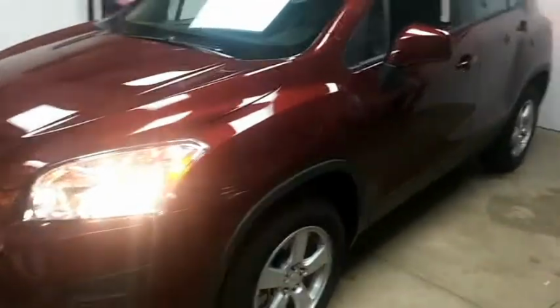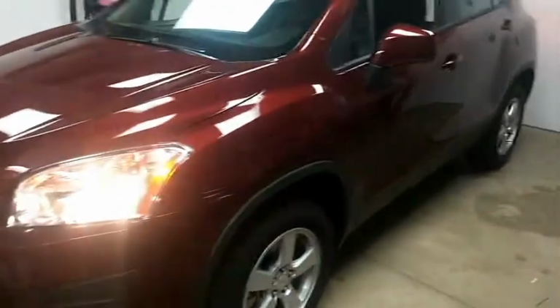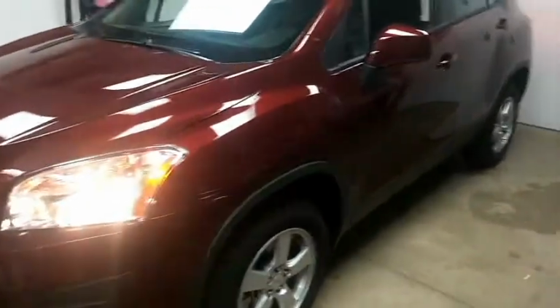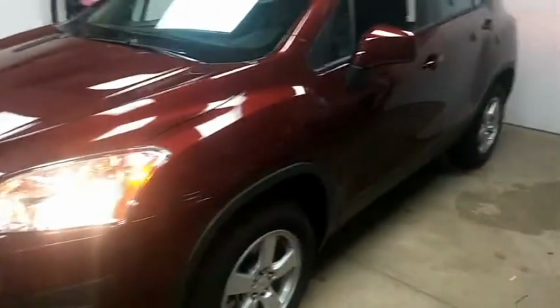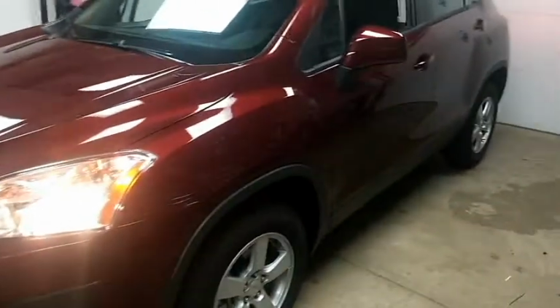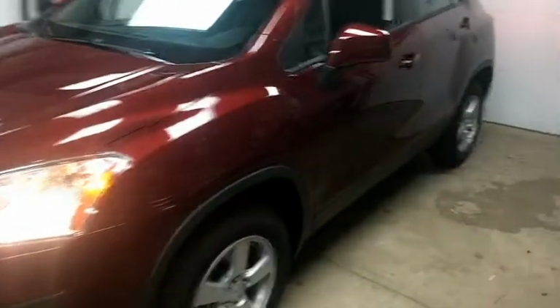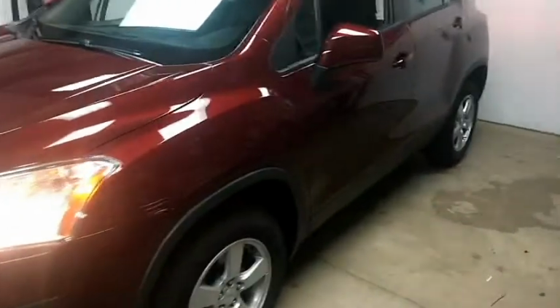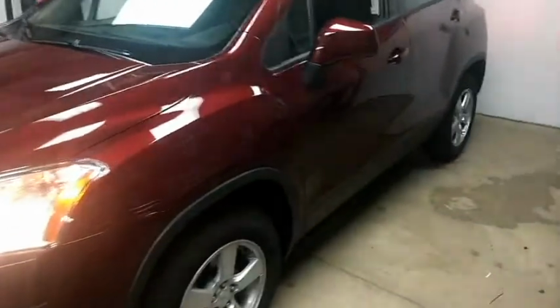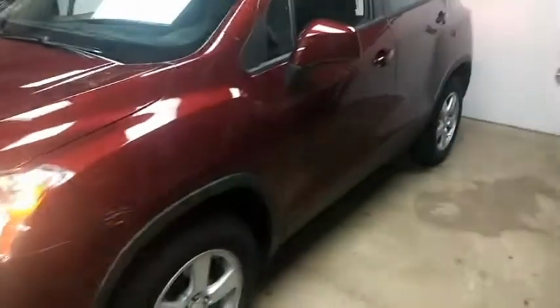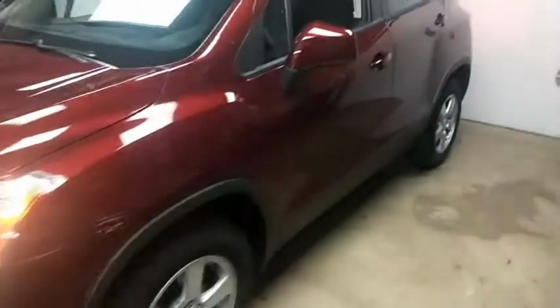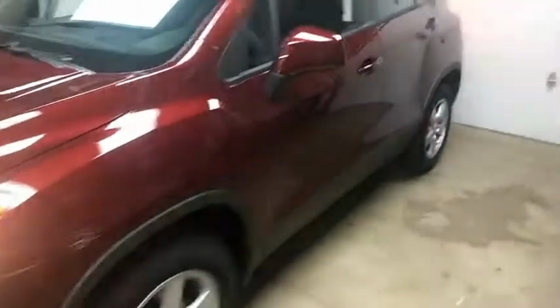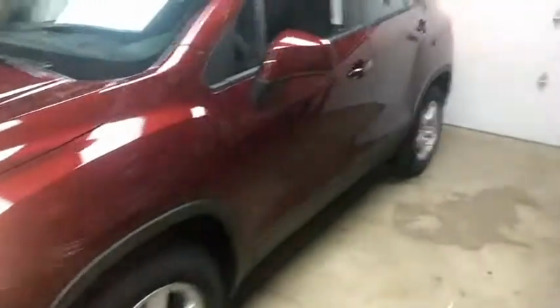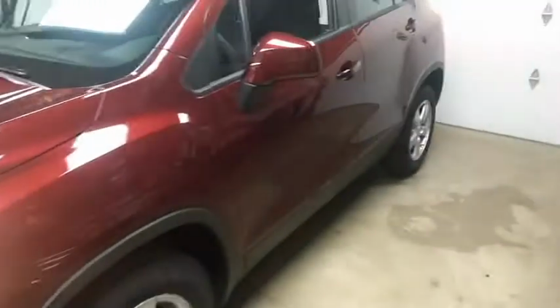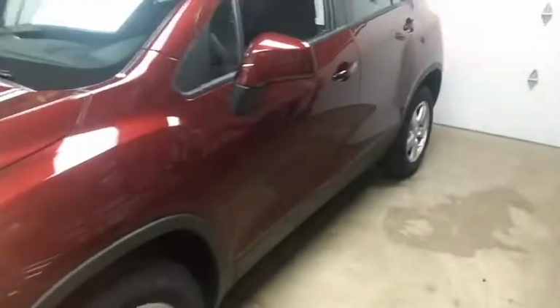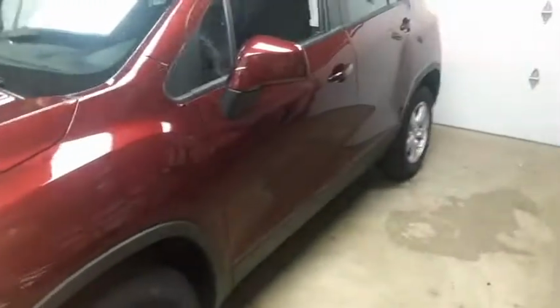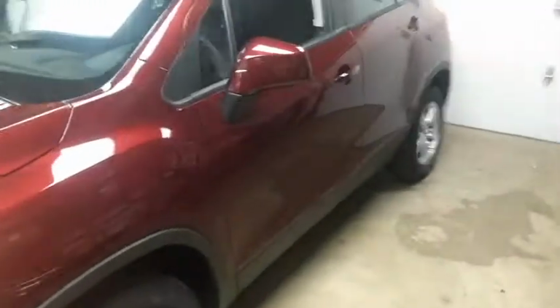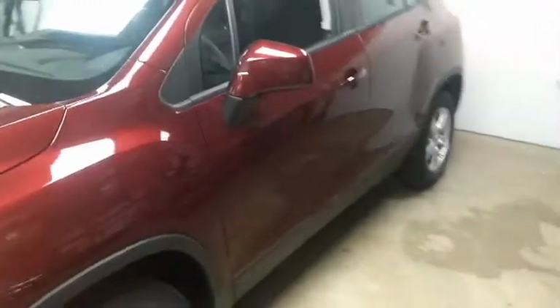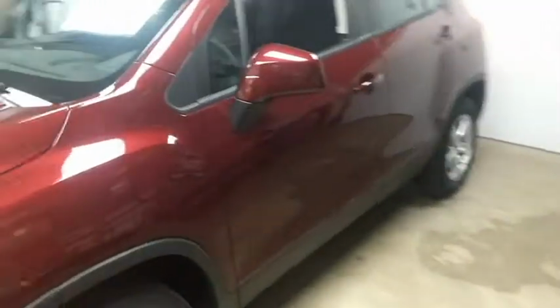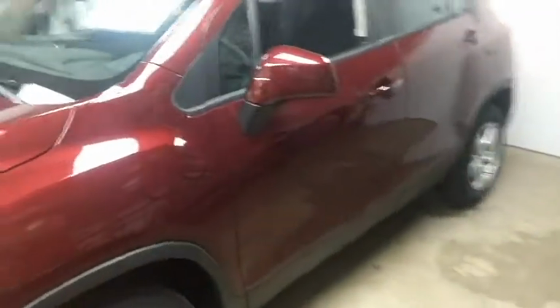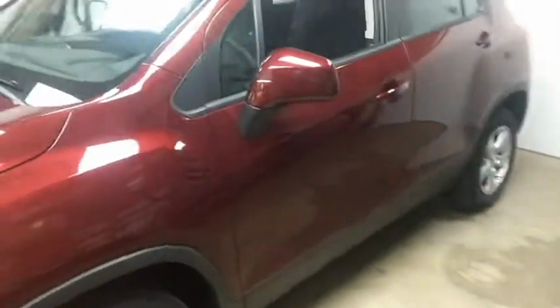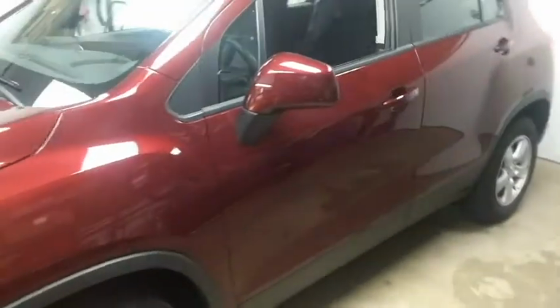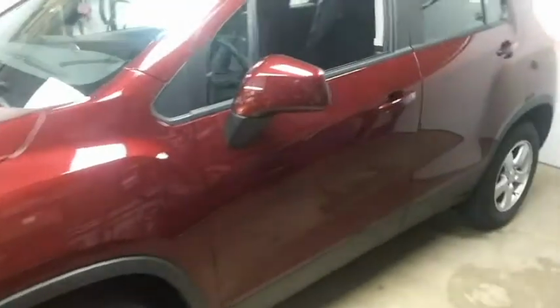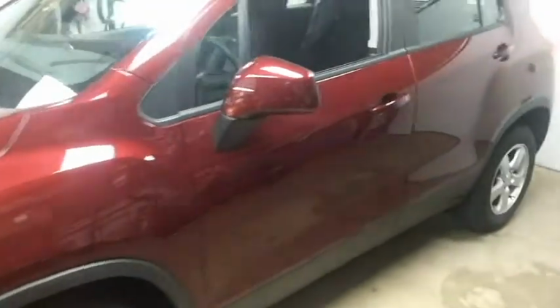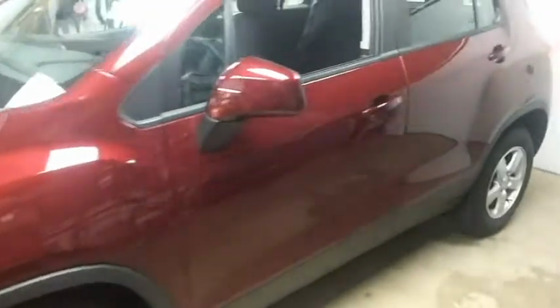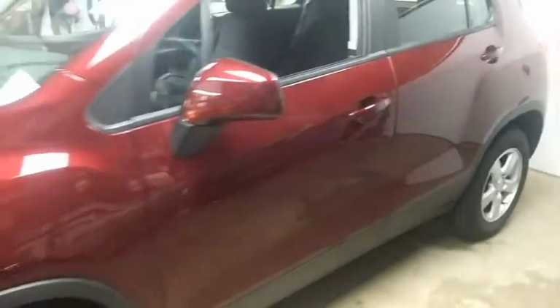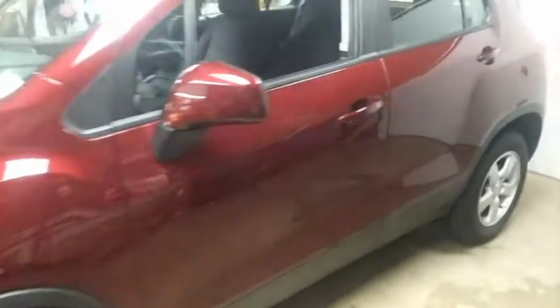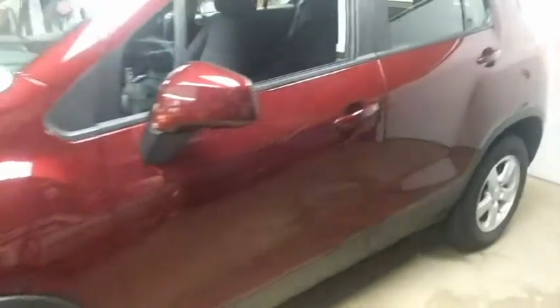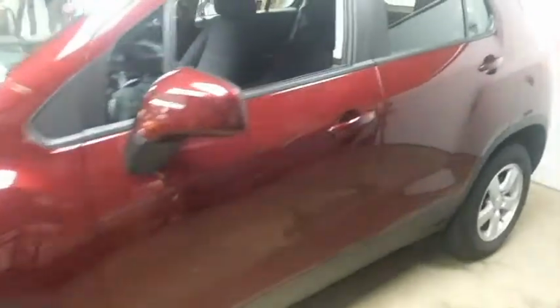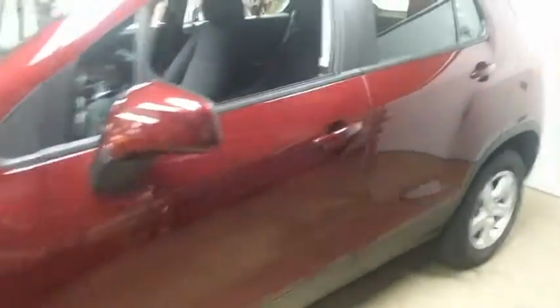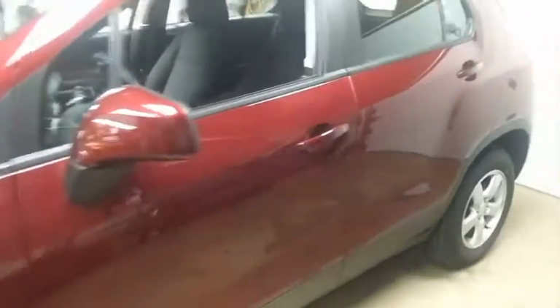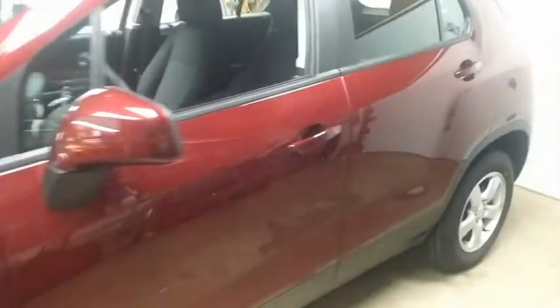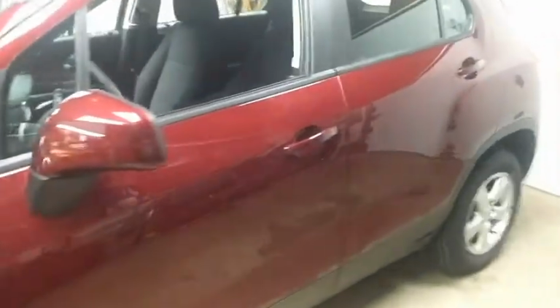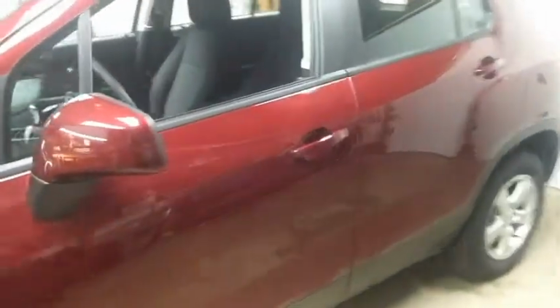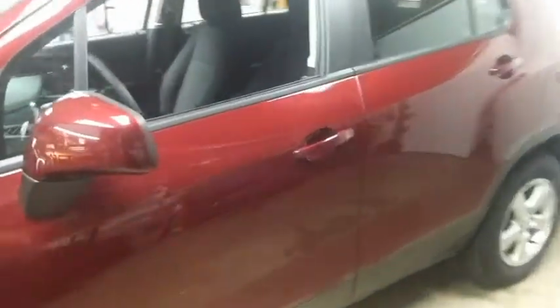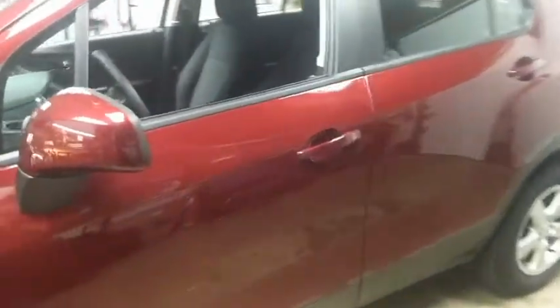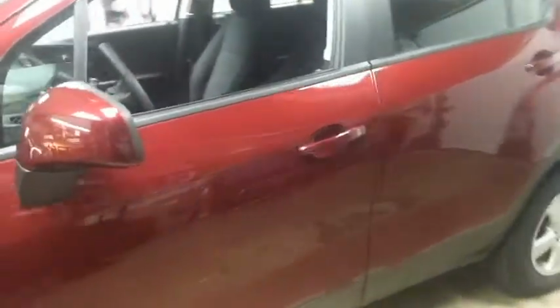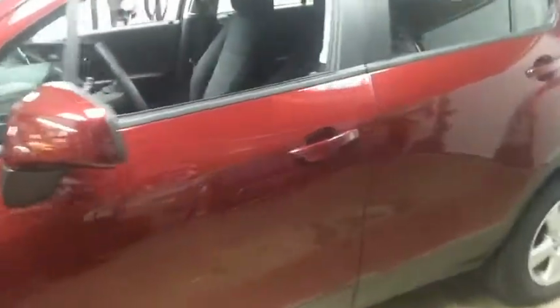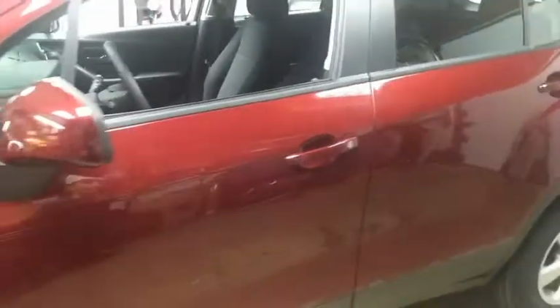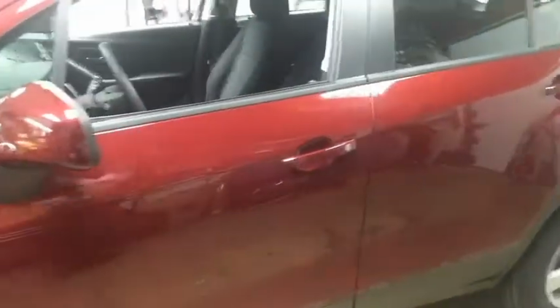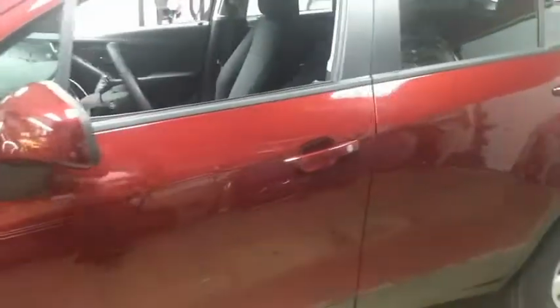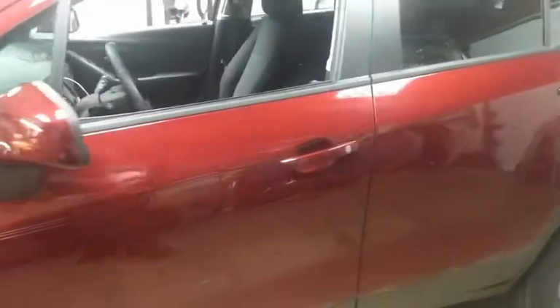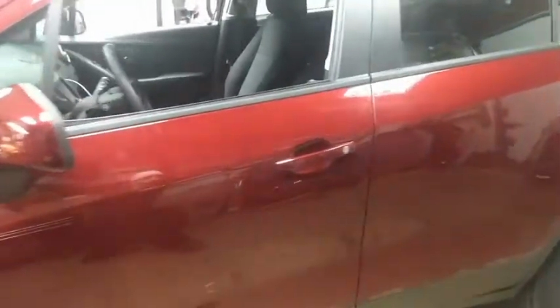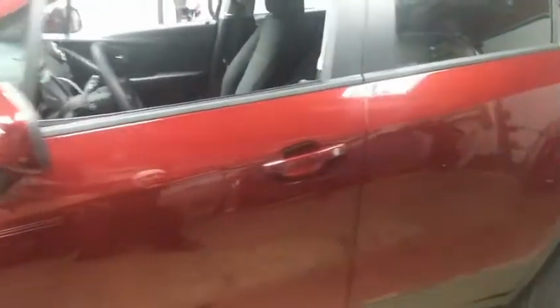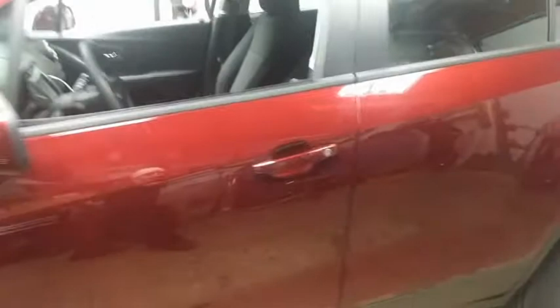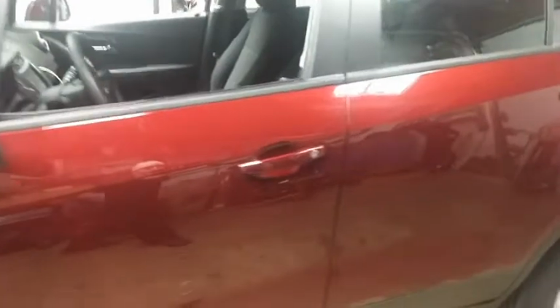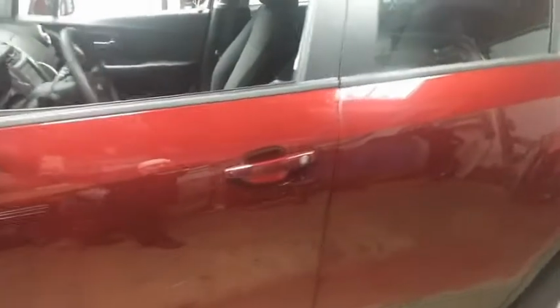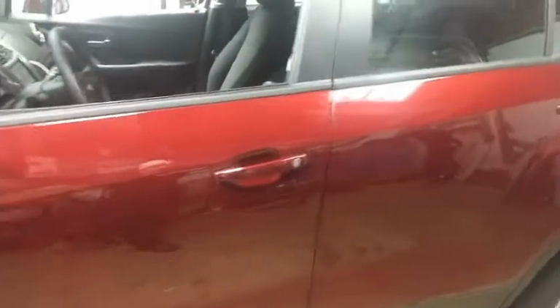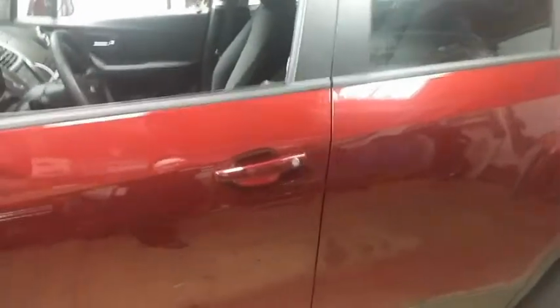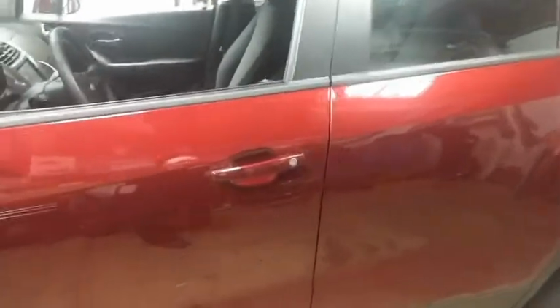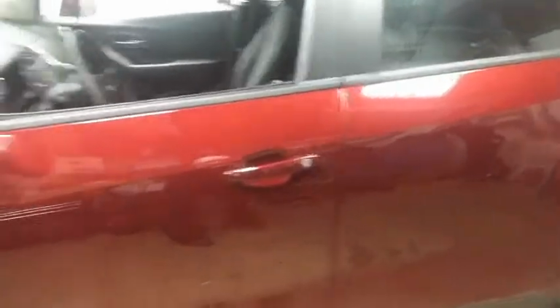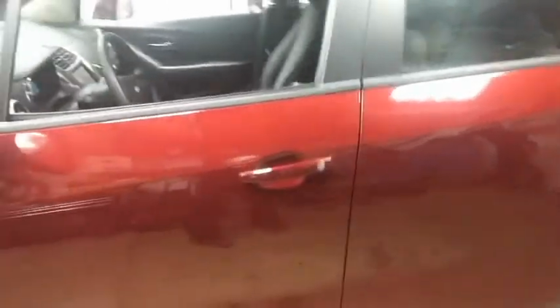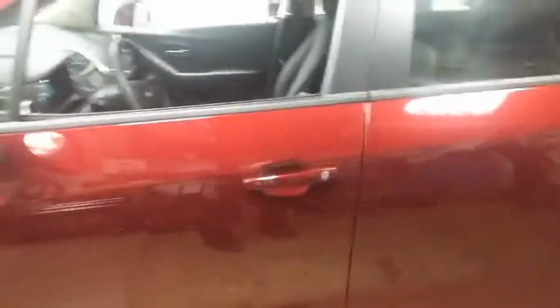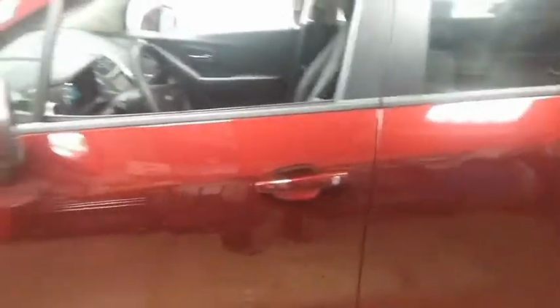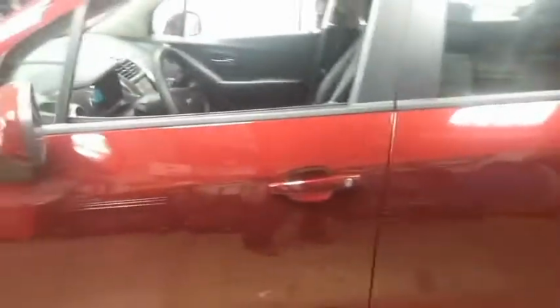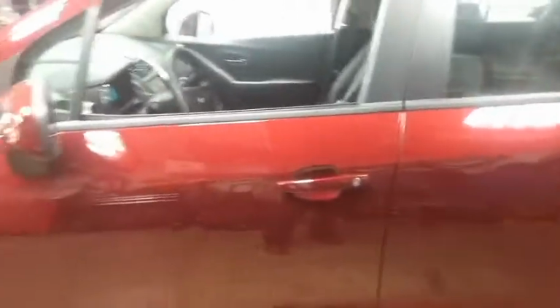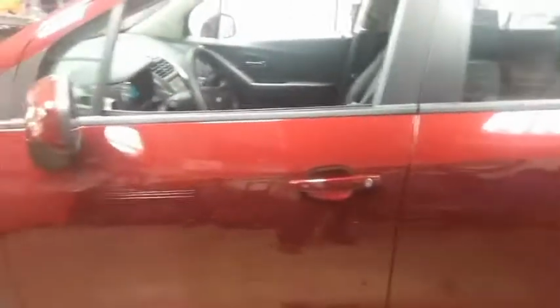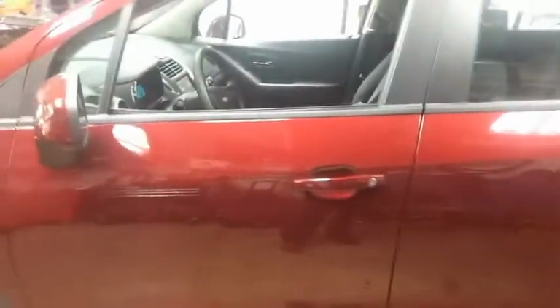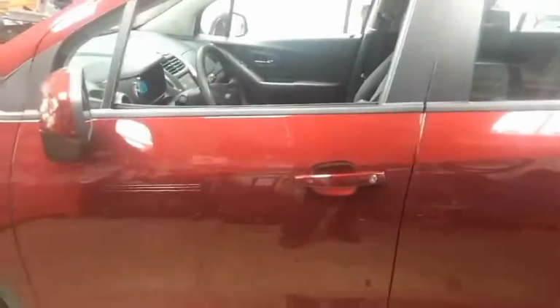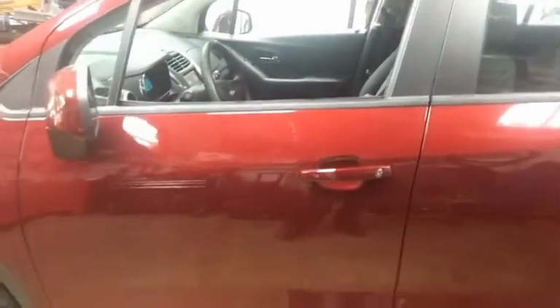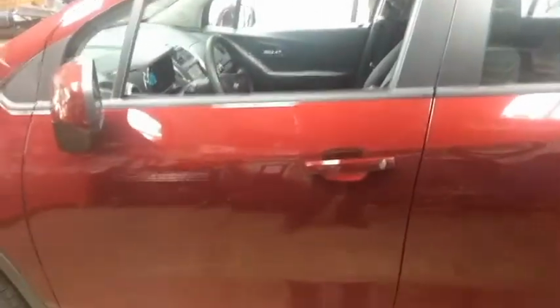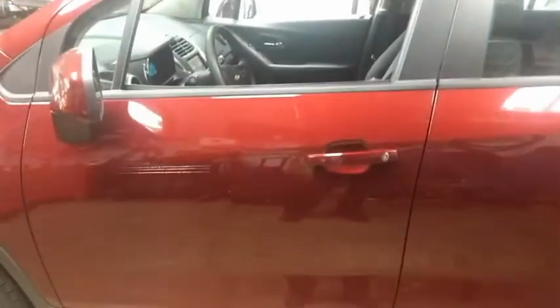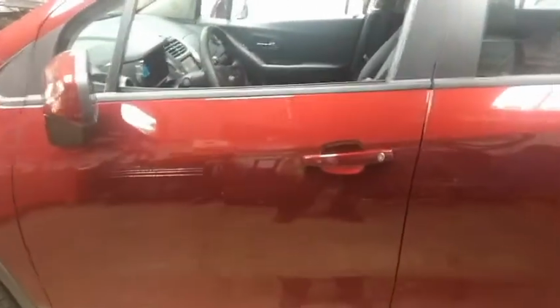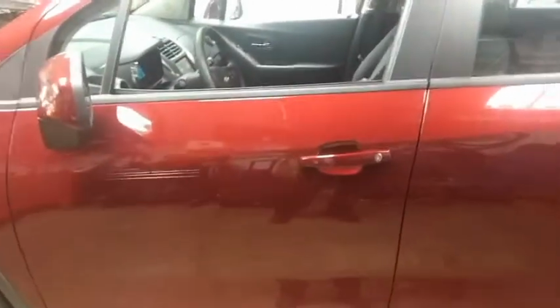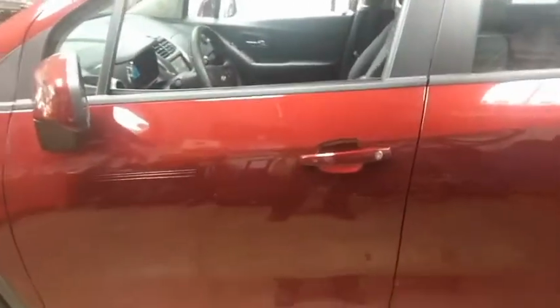Car fires up. 20-minute run time. Heat kicks on in the wintertime, air conditioning in the summertime.